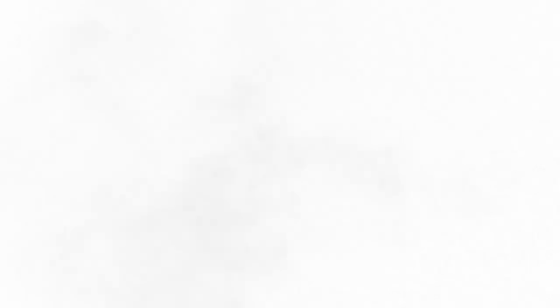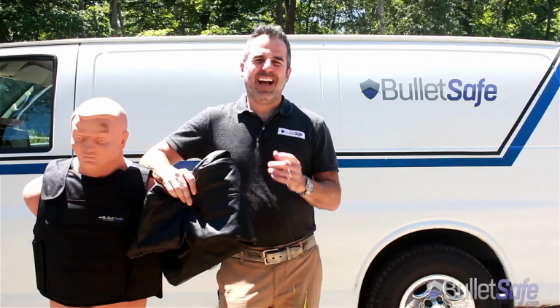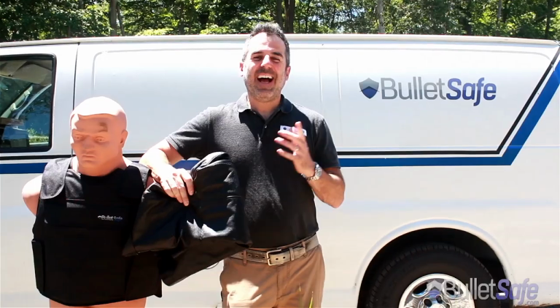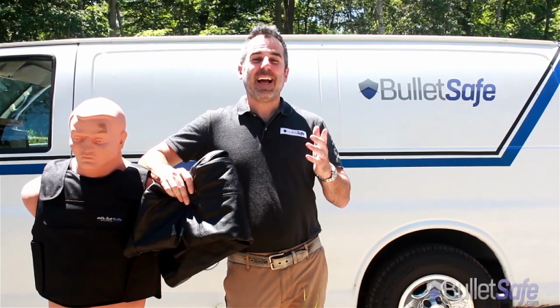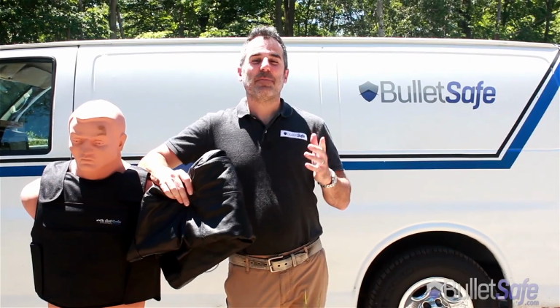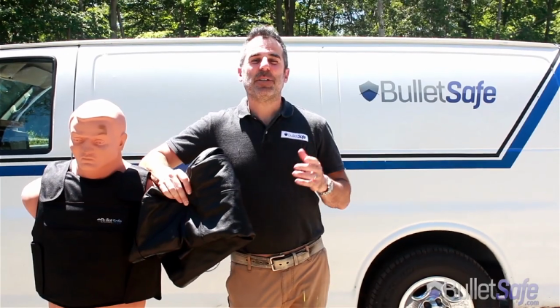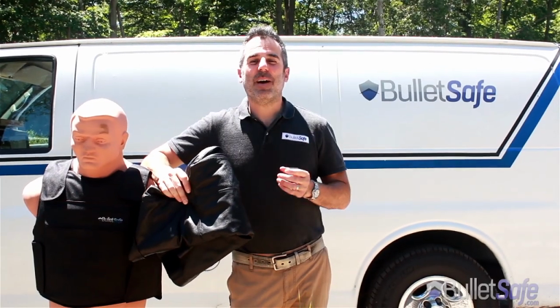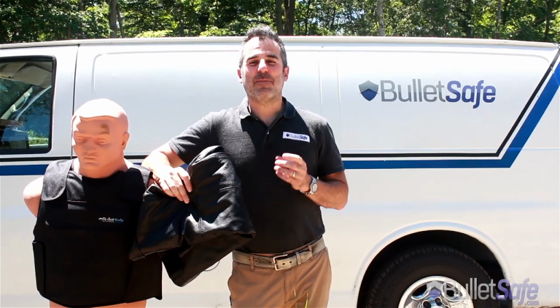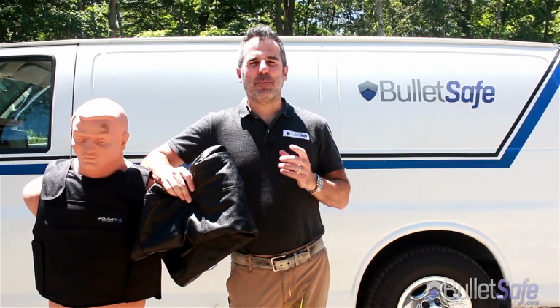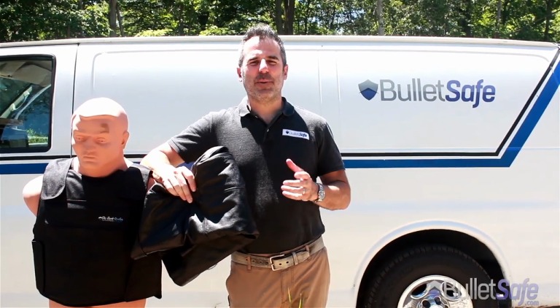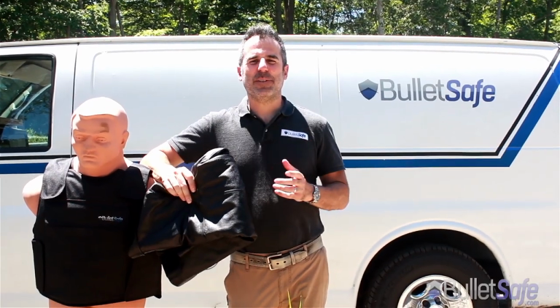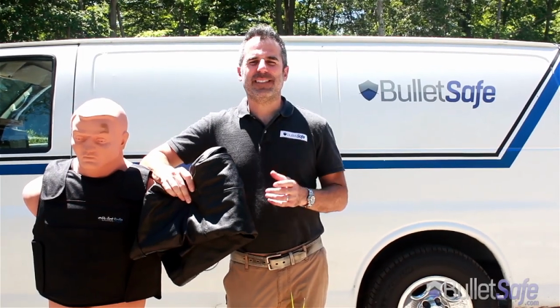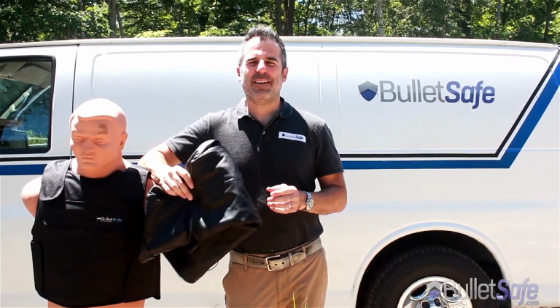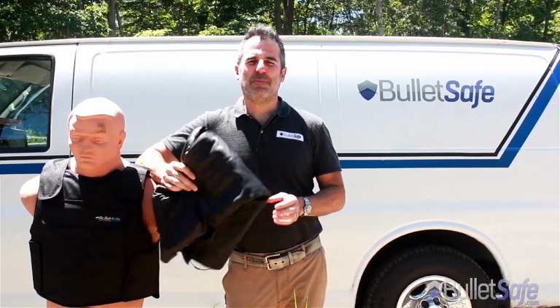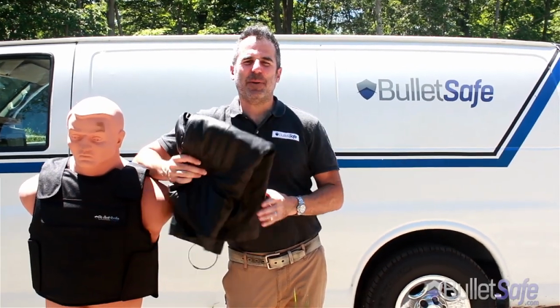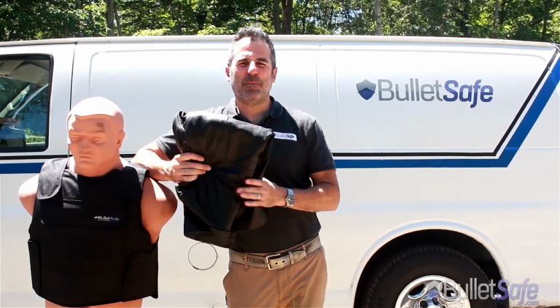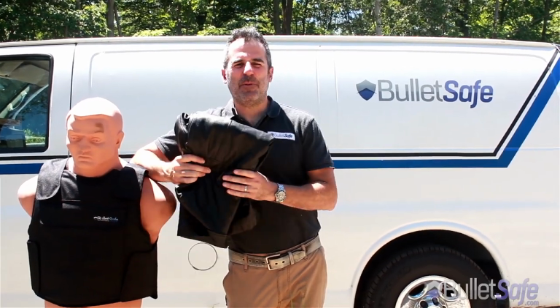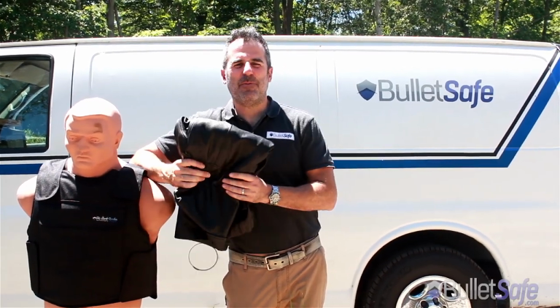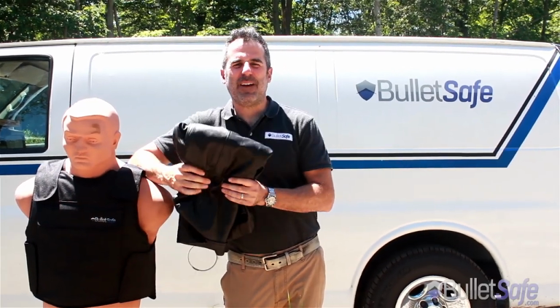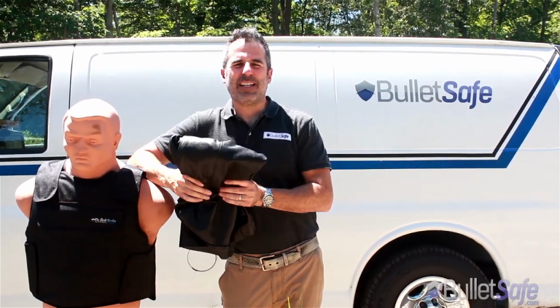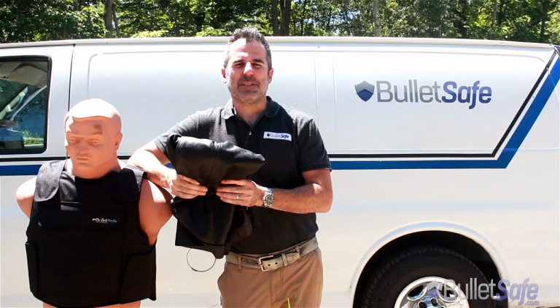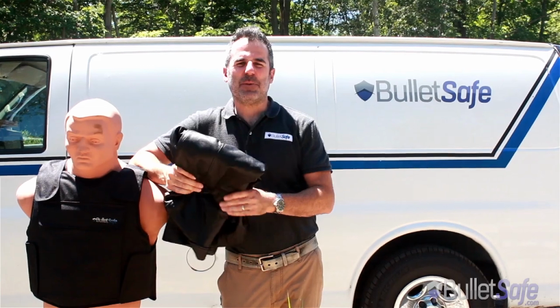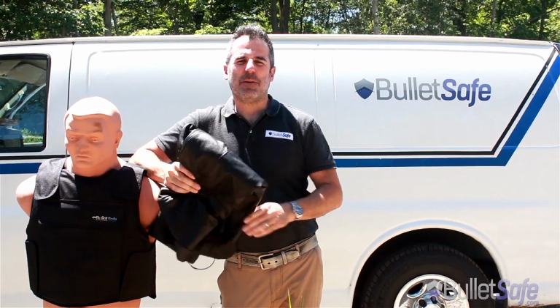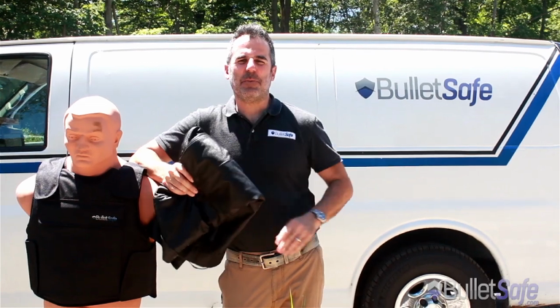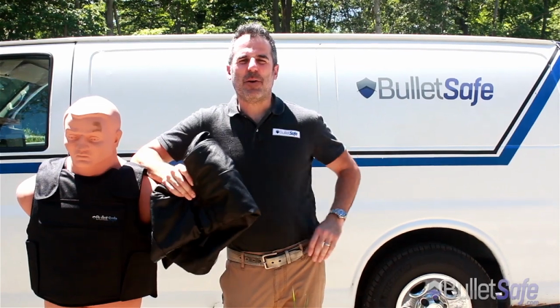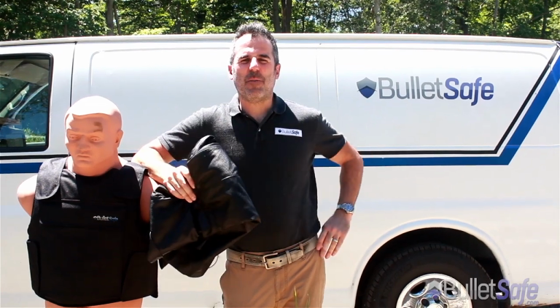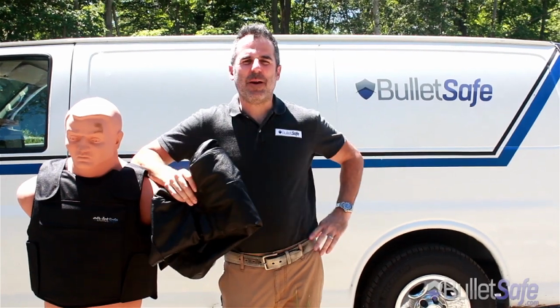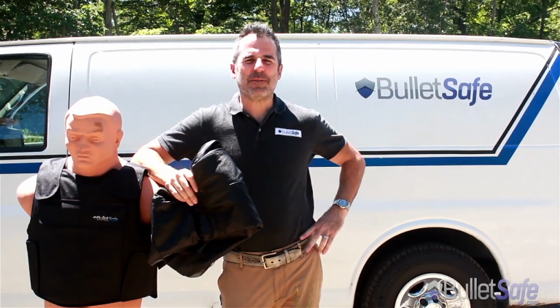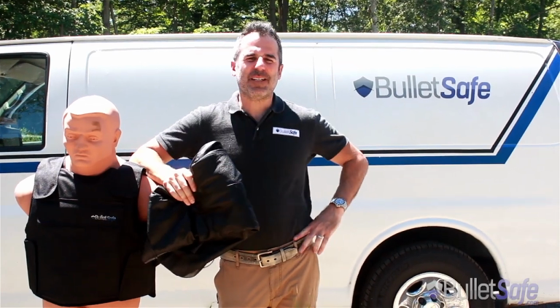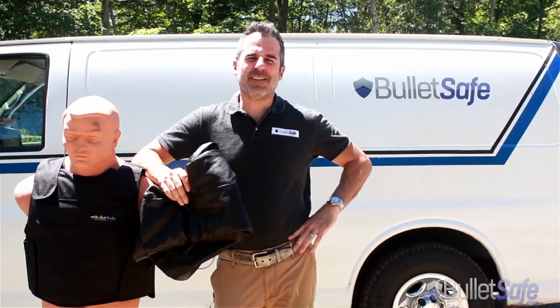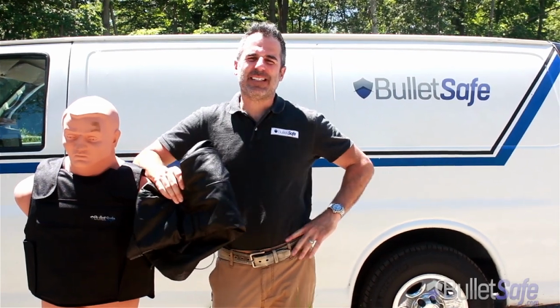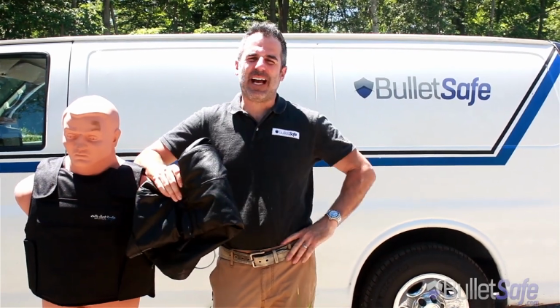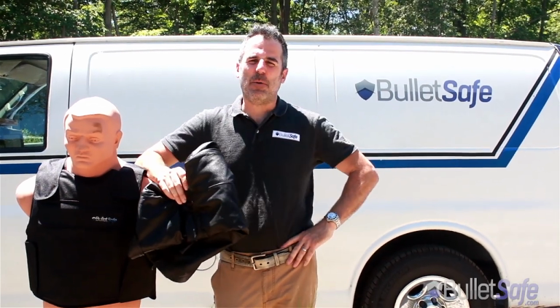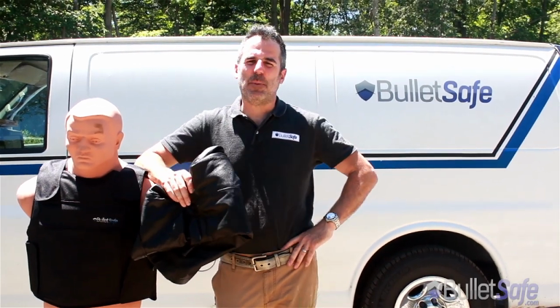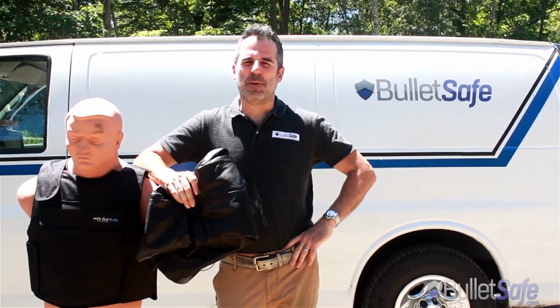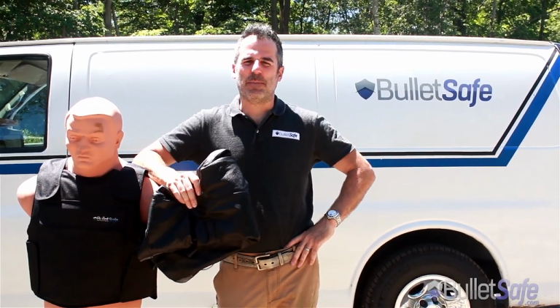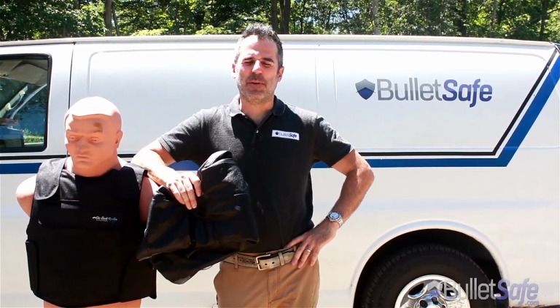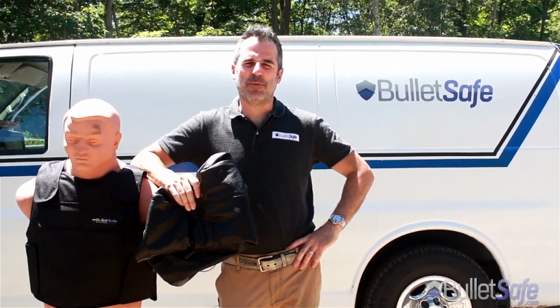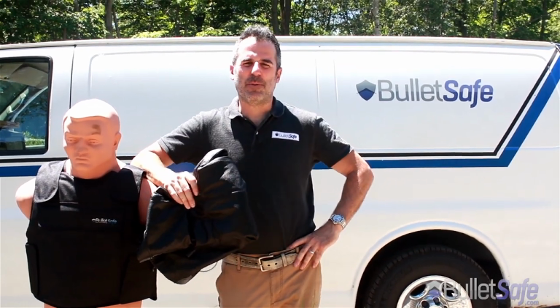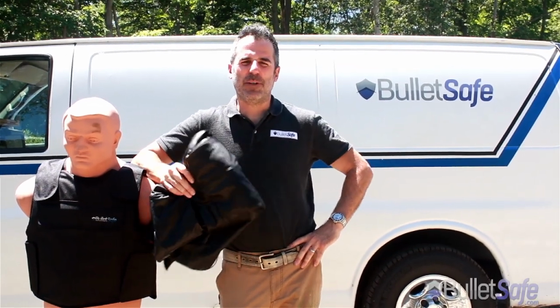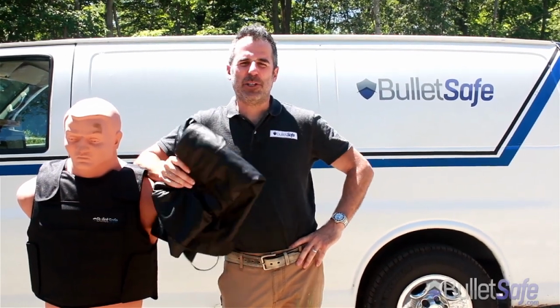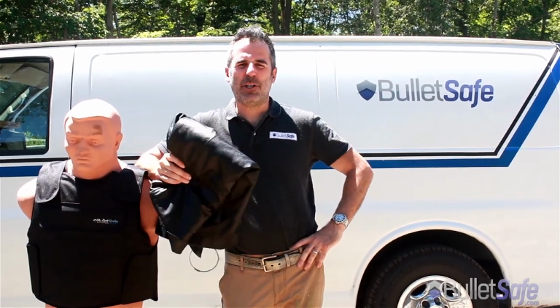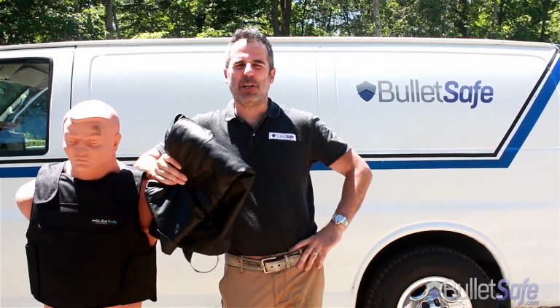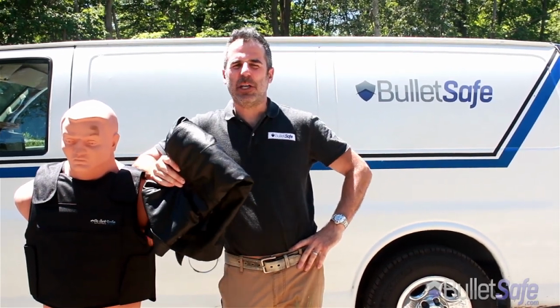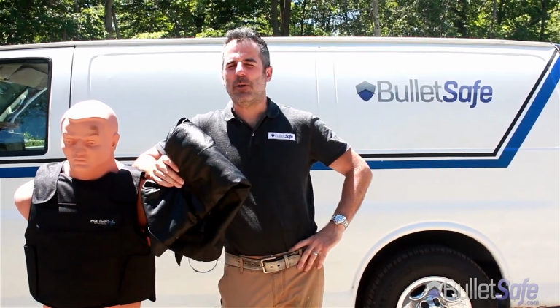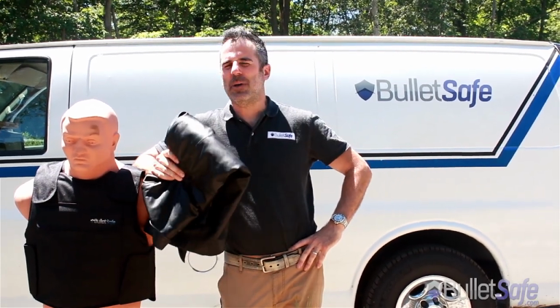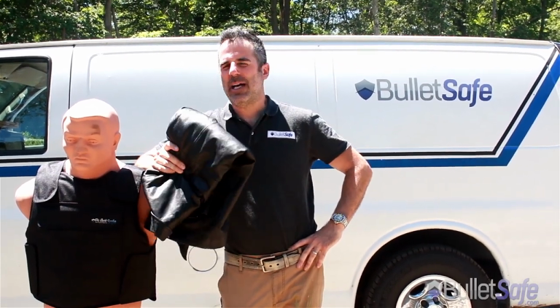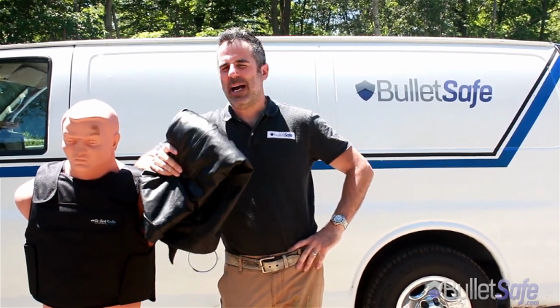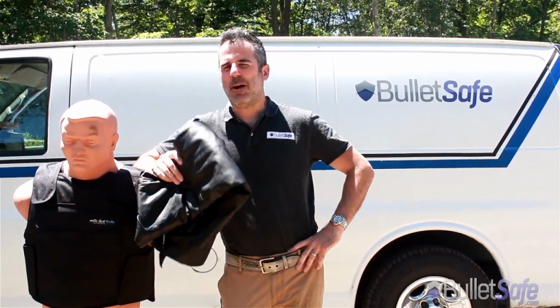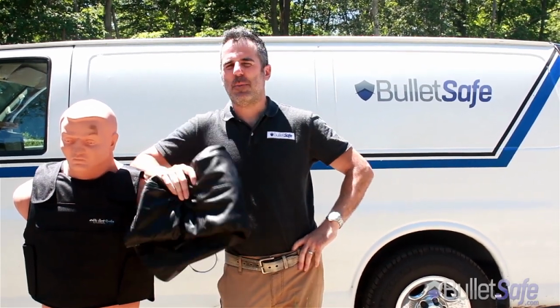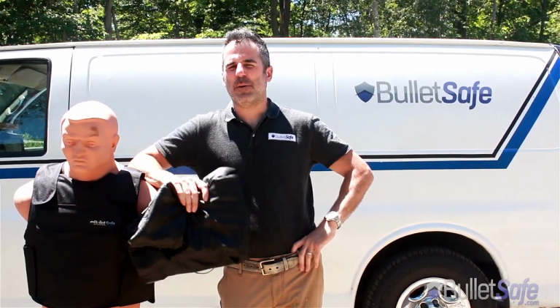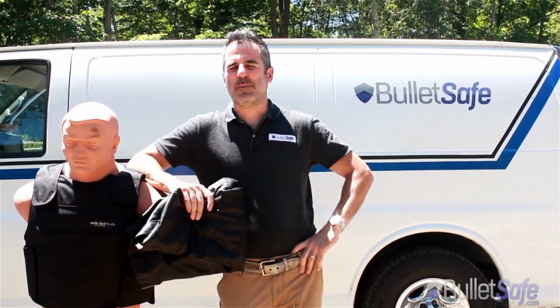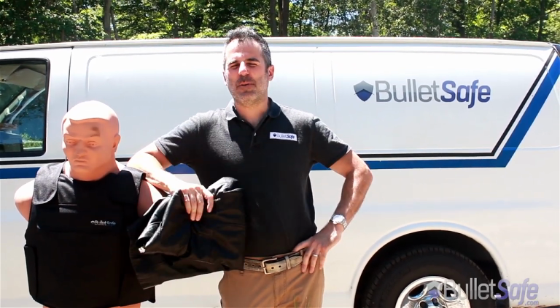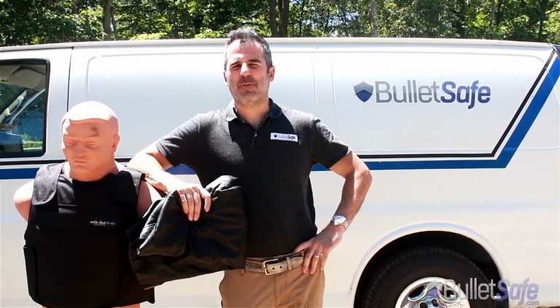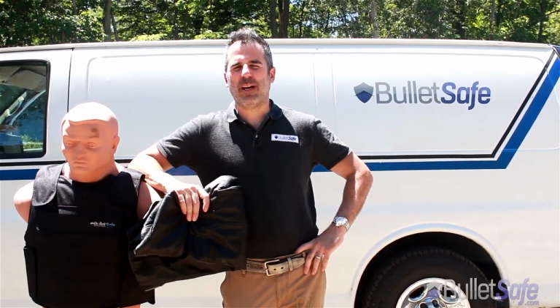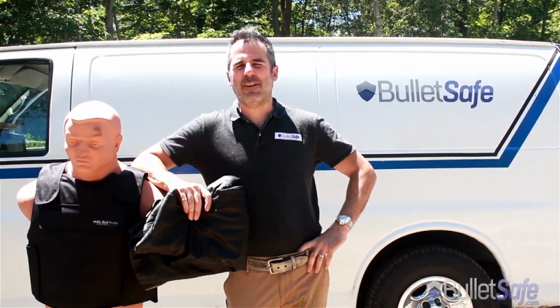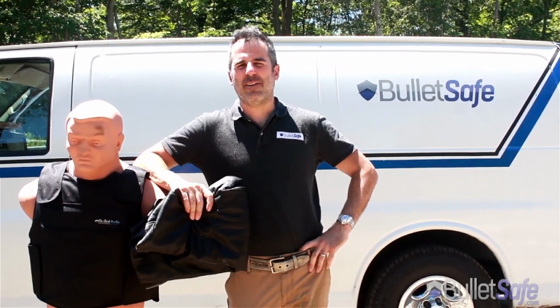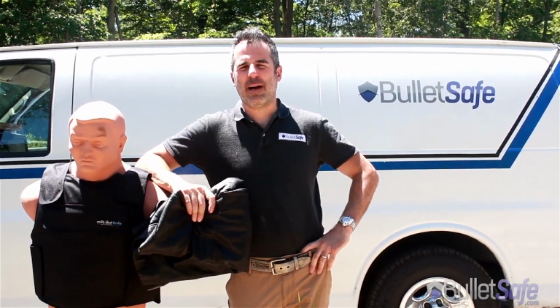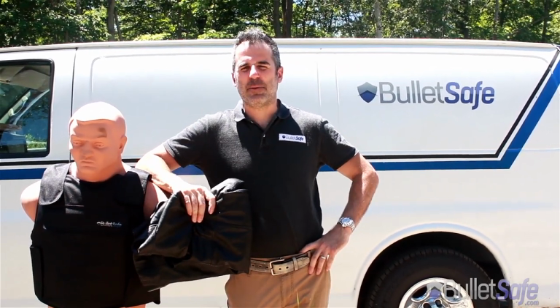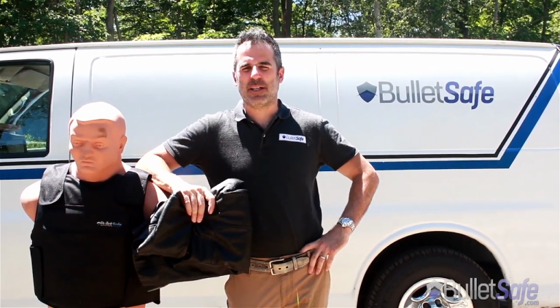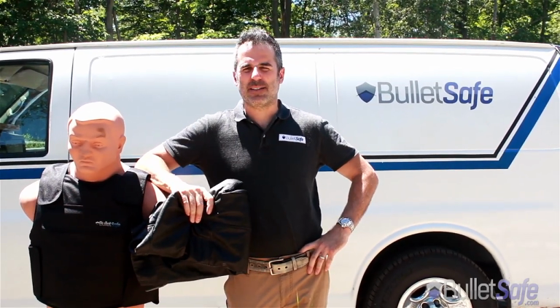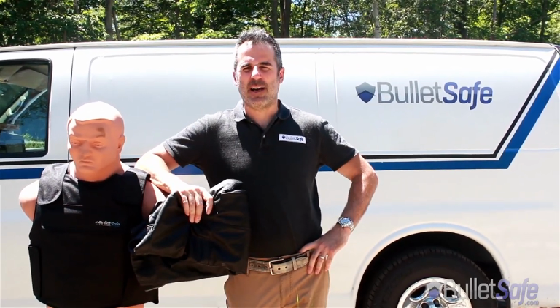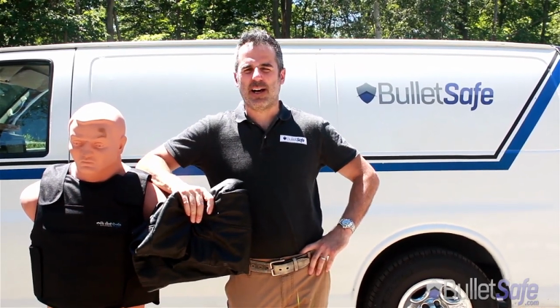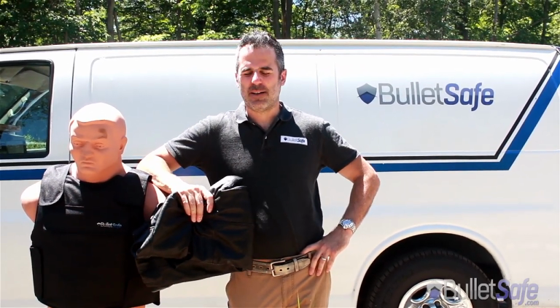Hi, I'm Tom from BulletSafe Bulletproof Vests. Welcome to our web series 'How Bulletproof,' where we show you how bulletproof regular objects are.